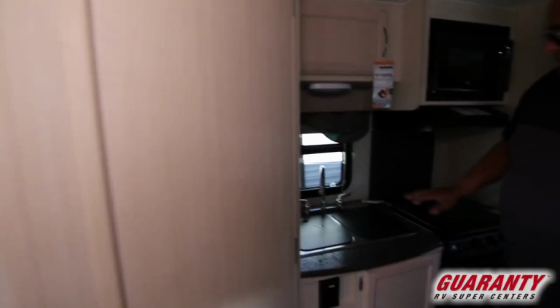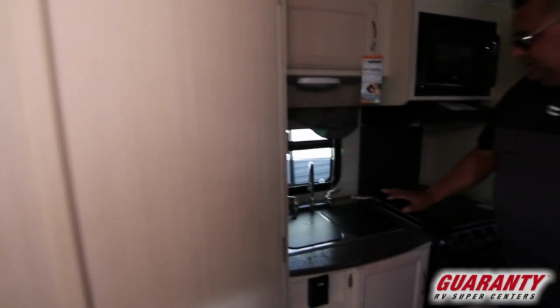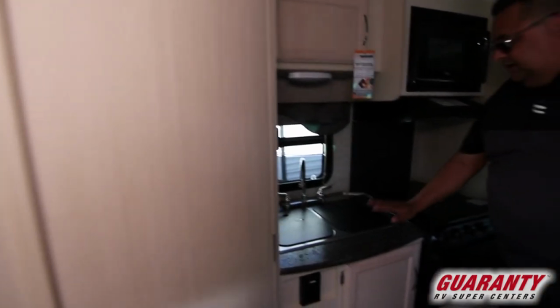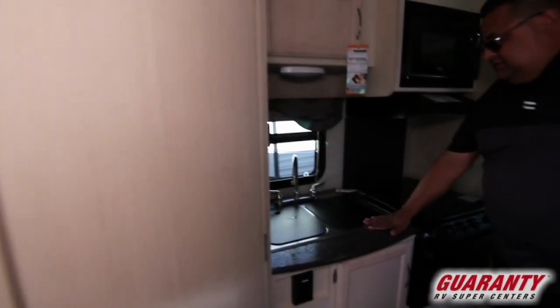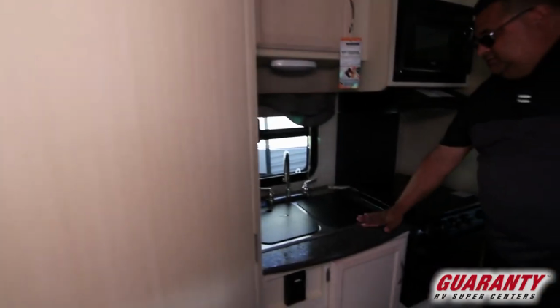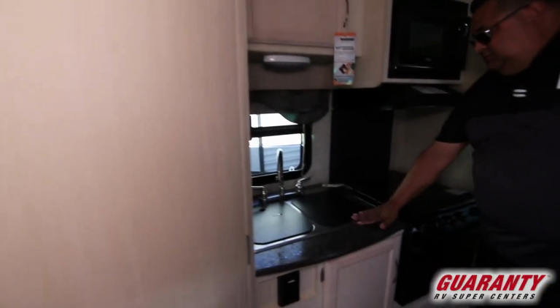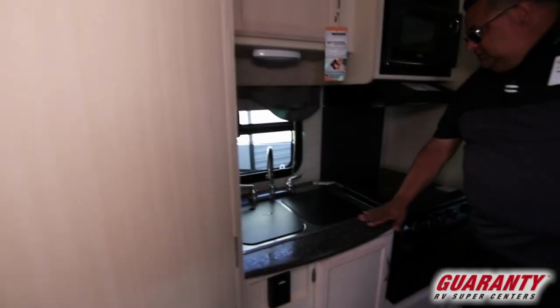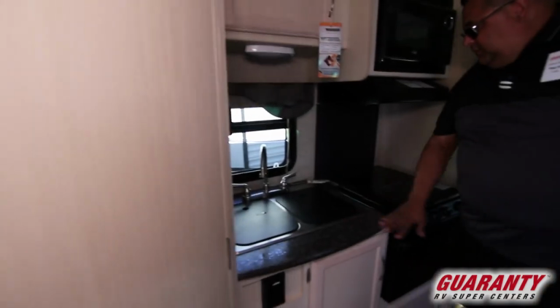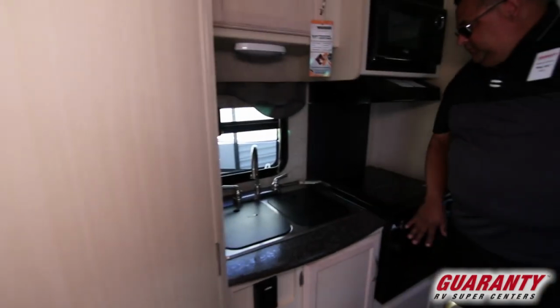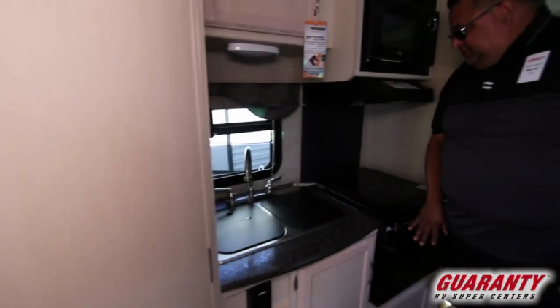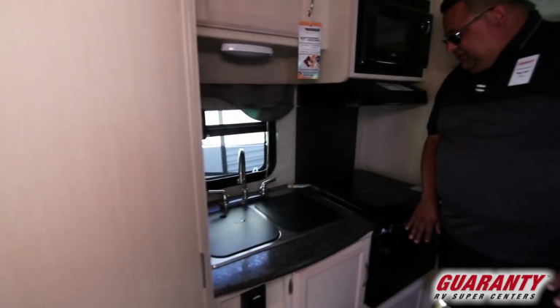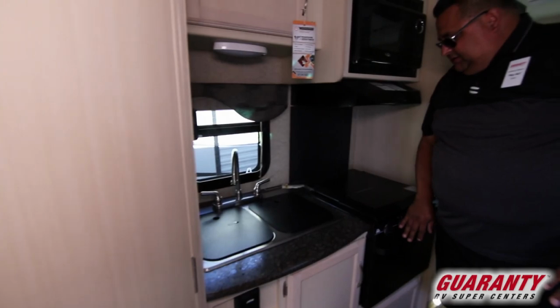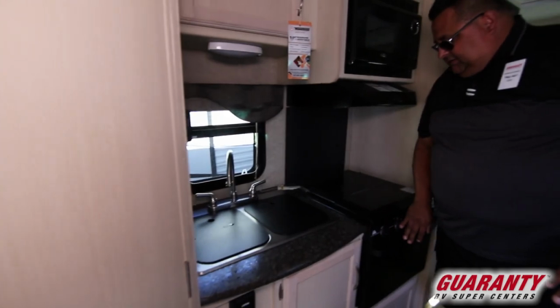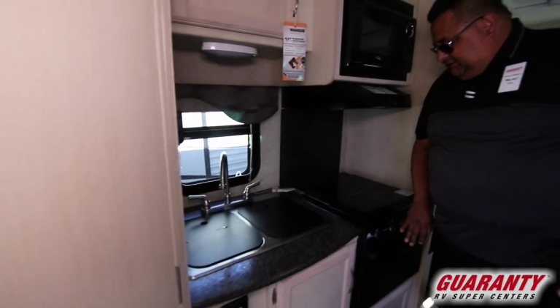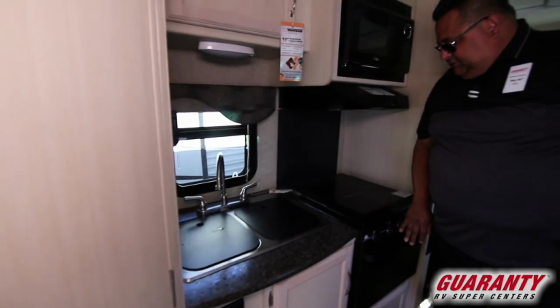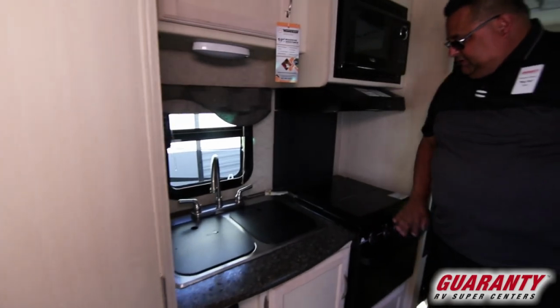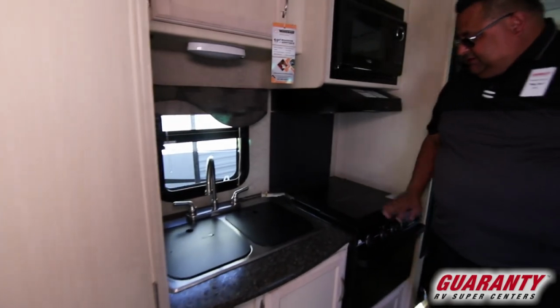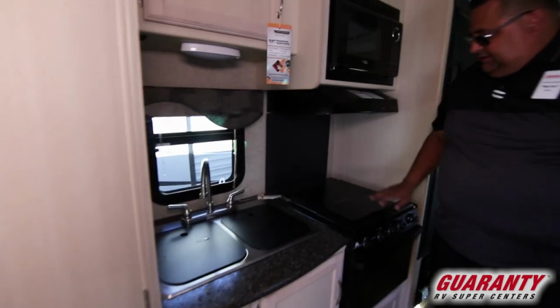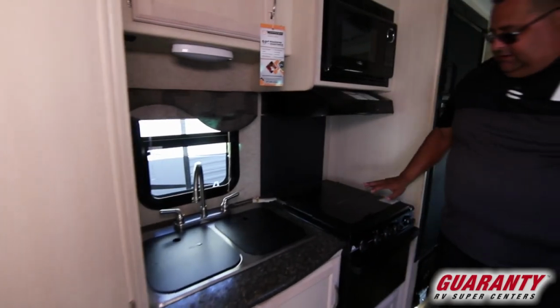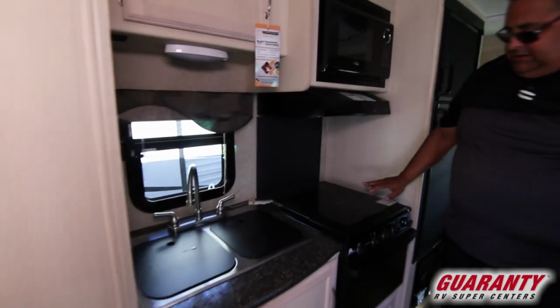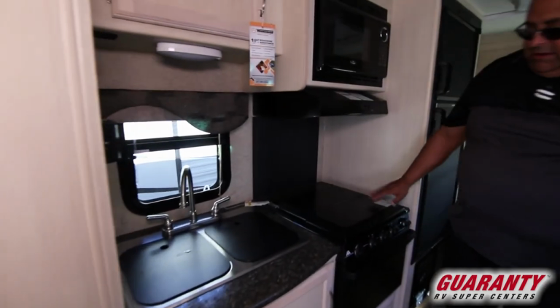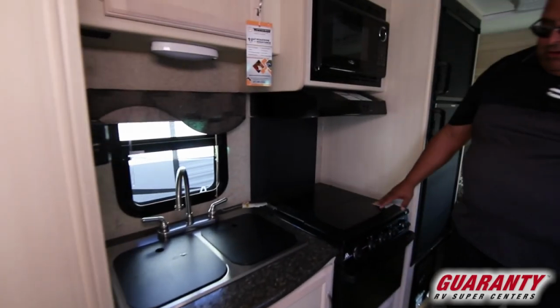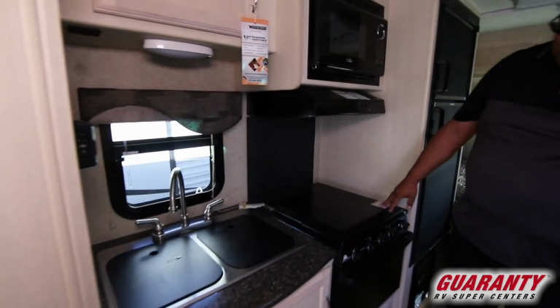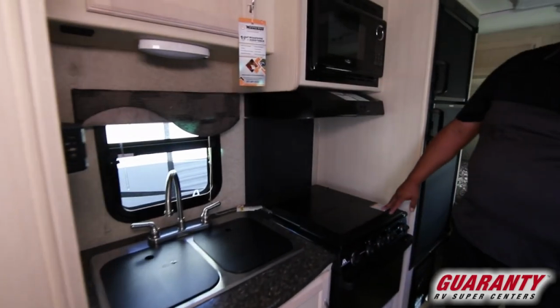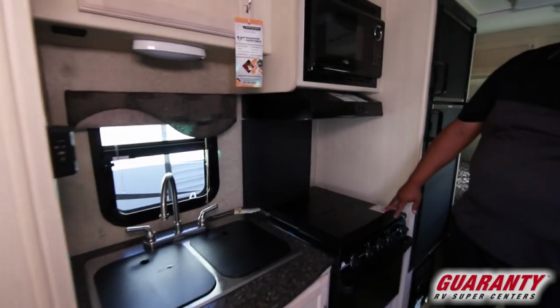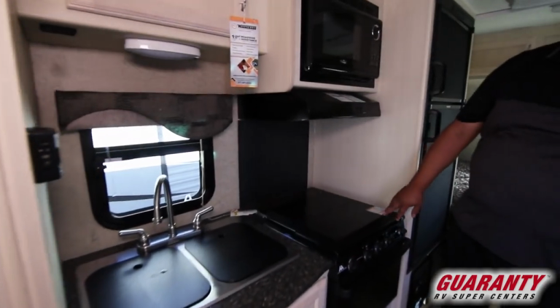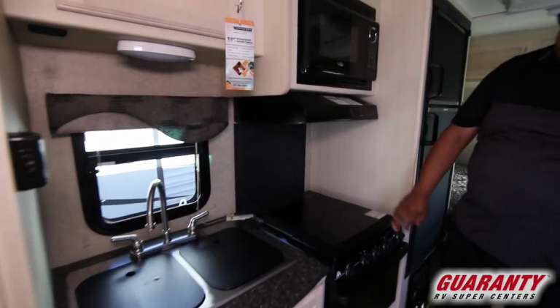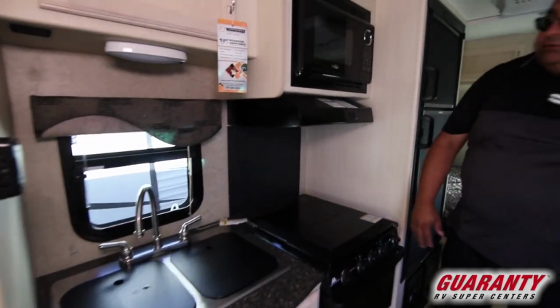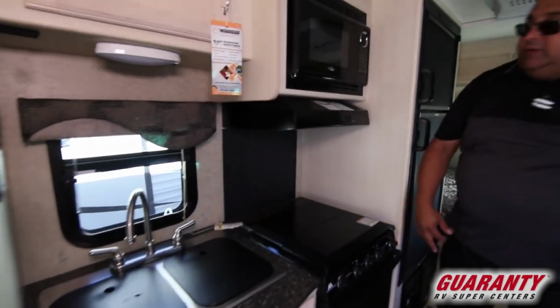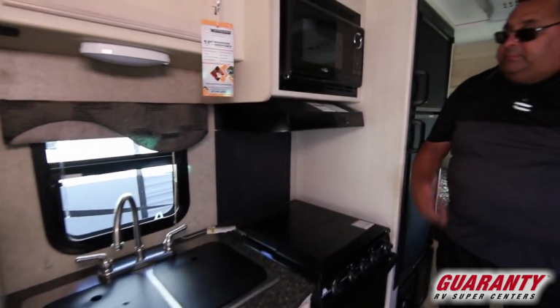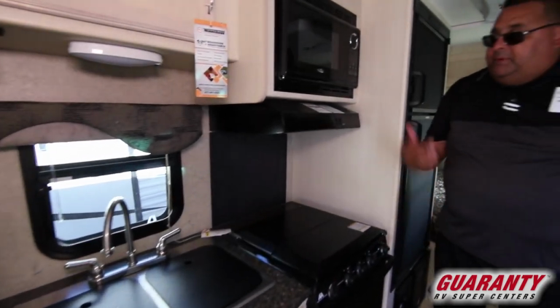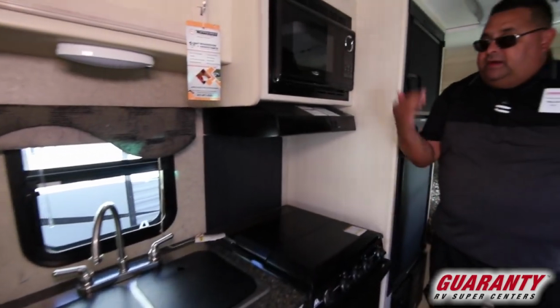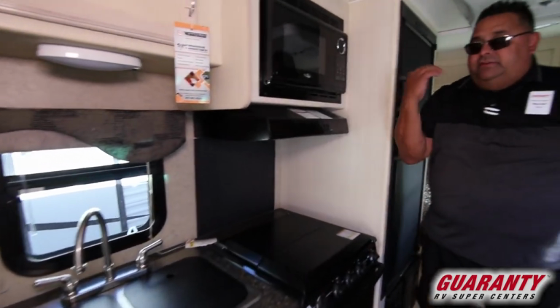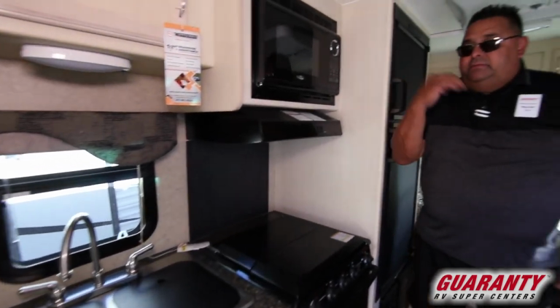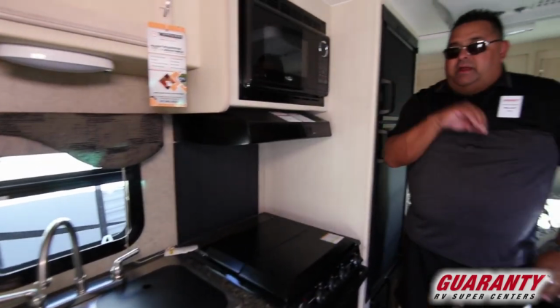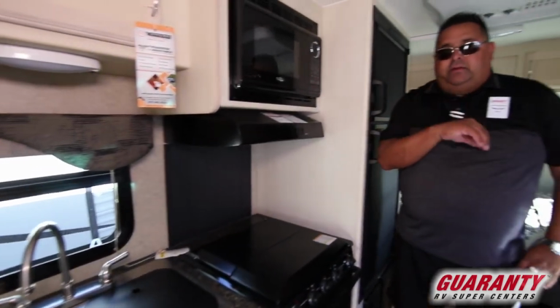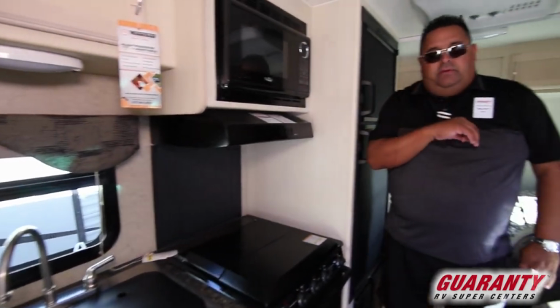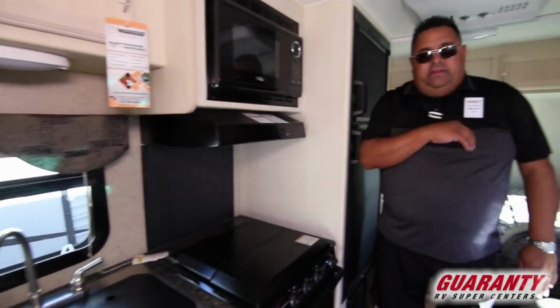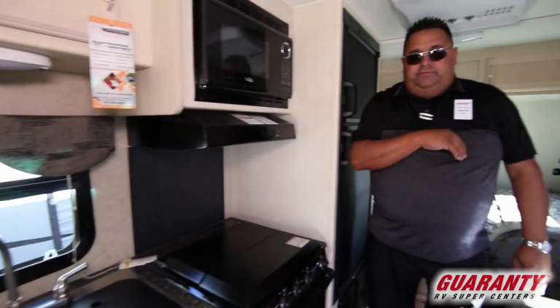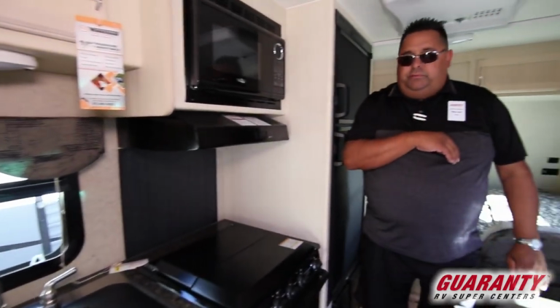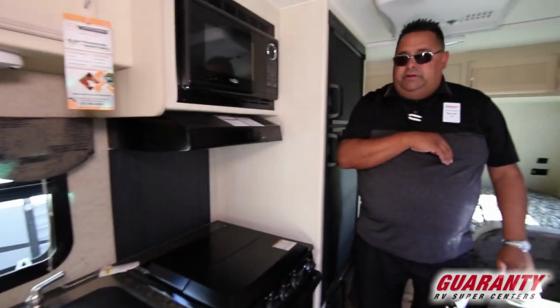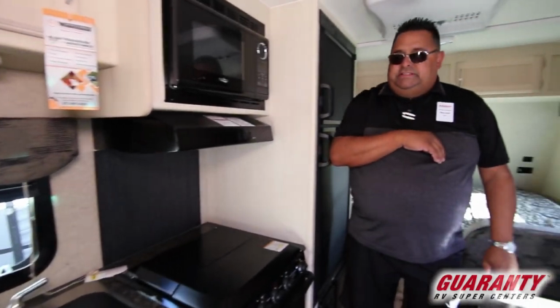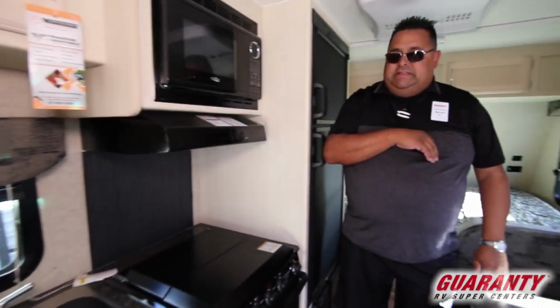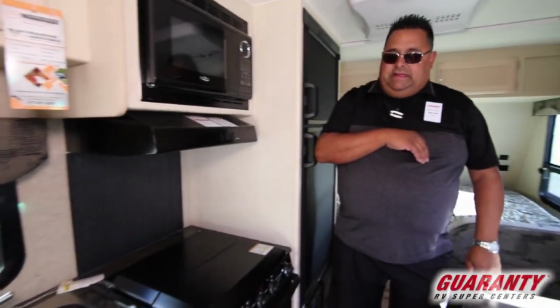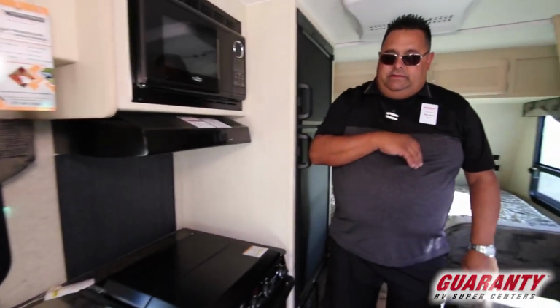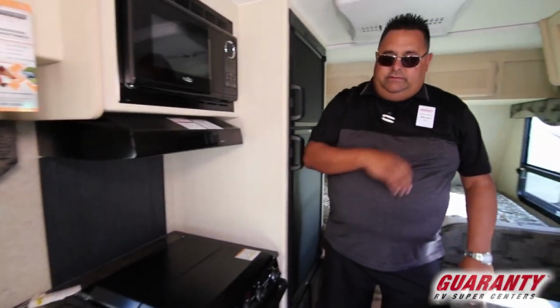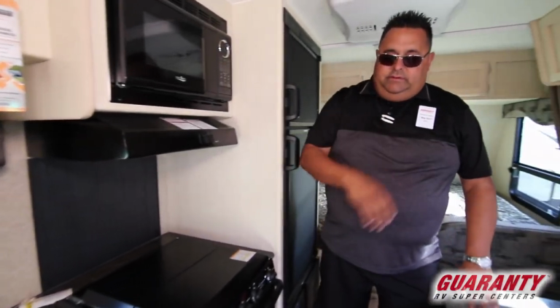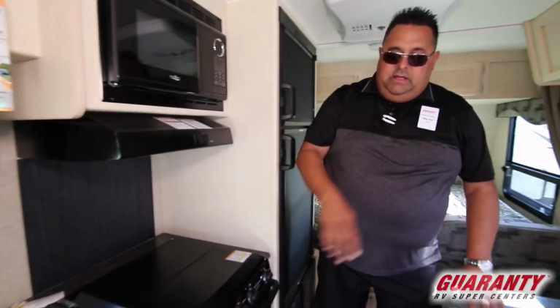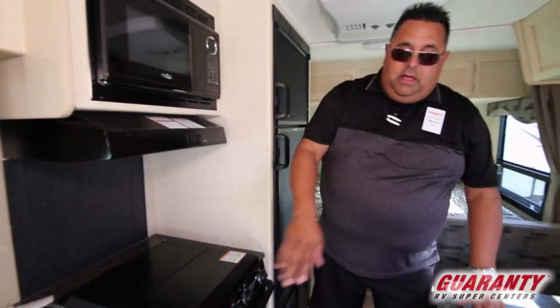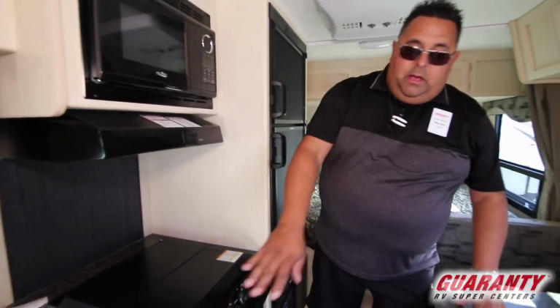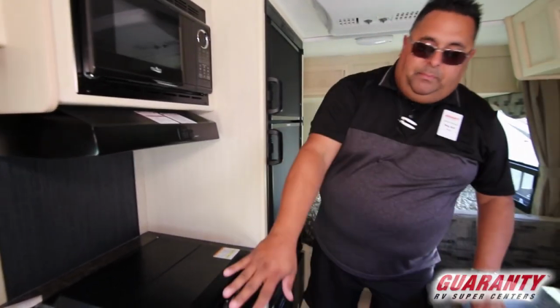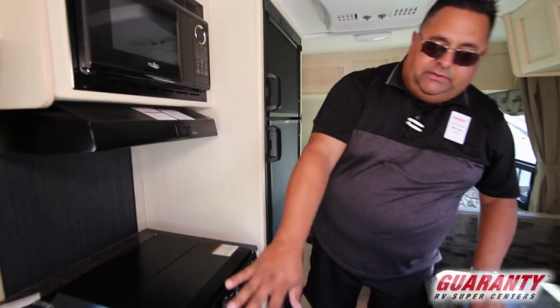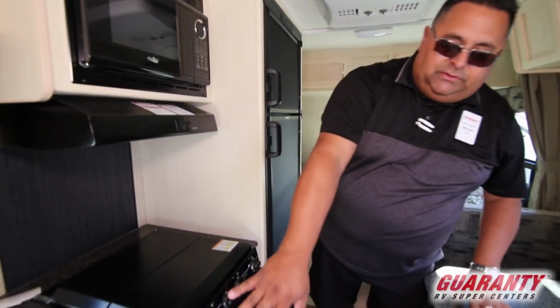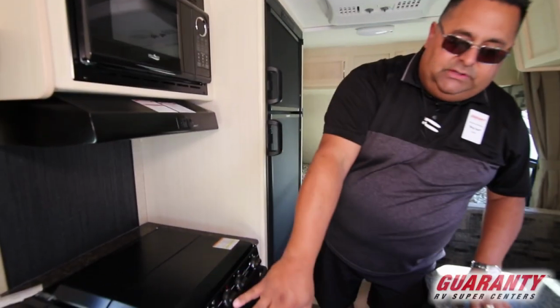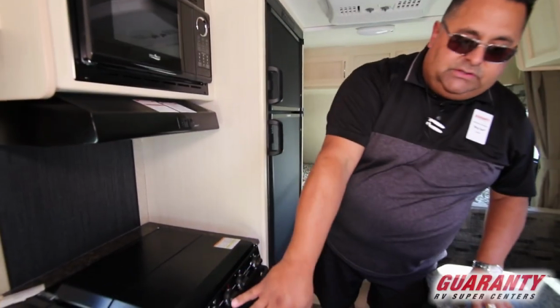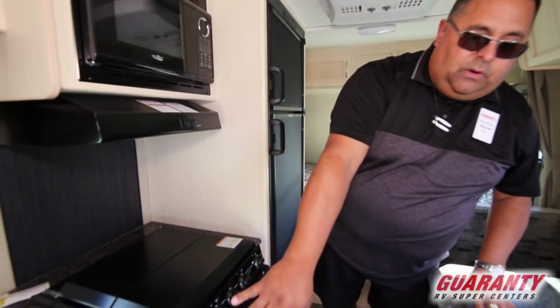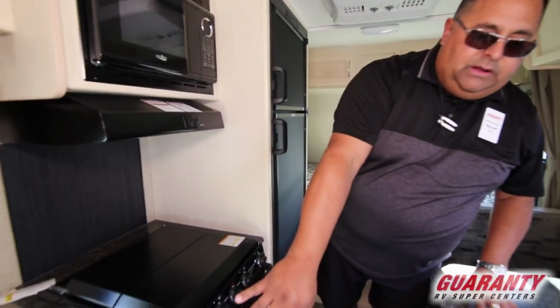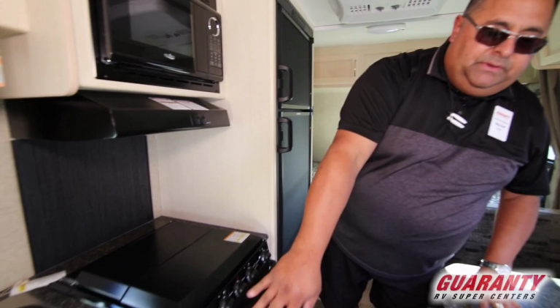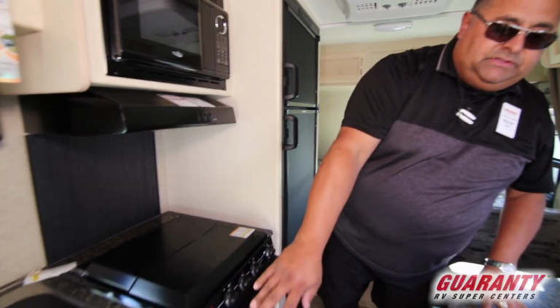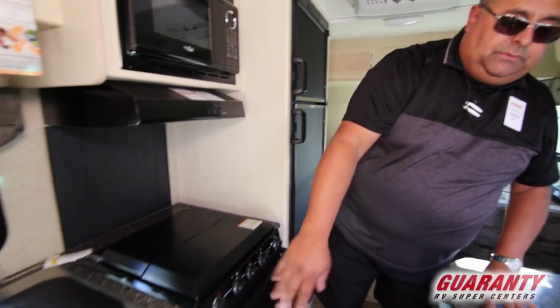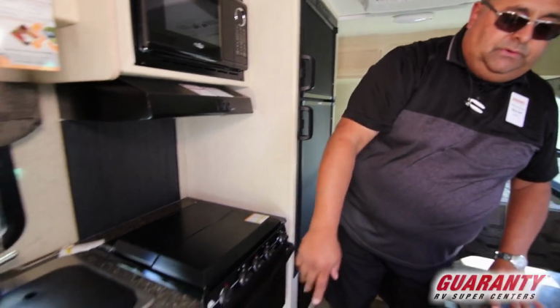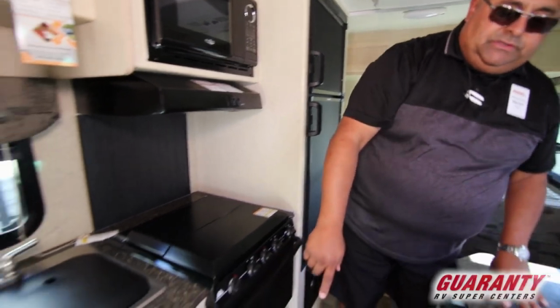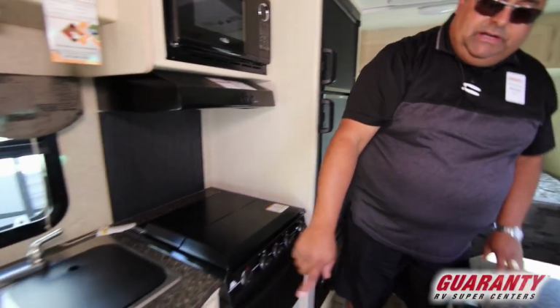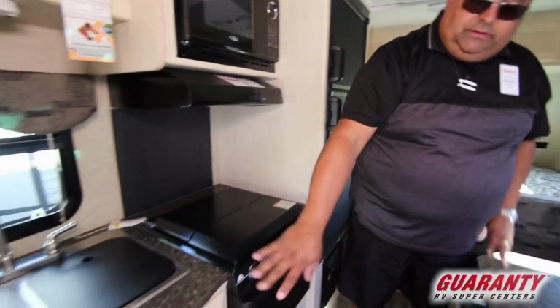Nice double stainless steel sink, three burner cooktop, oven, microwave — pretty standard. But there is quite a bit of storage in here.